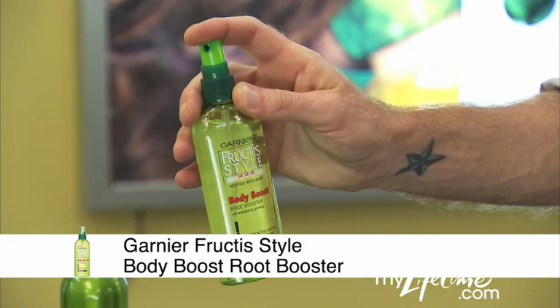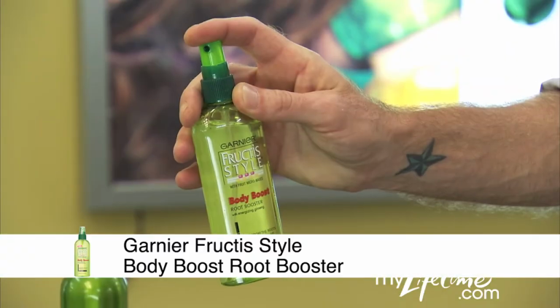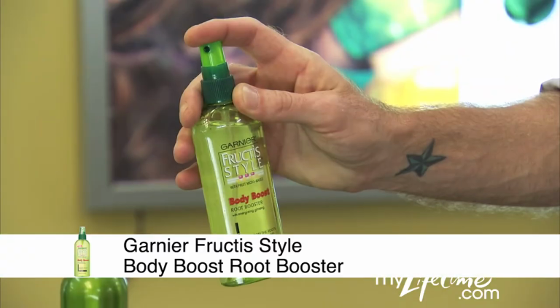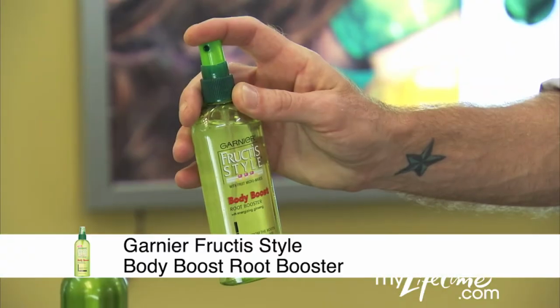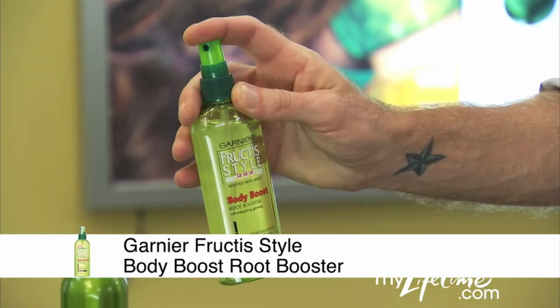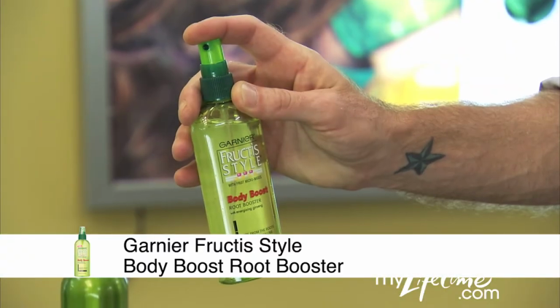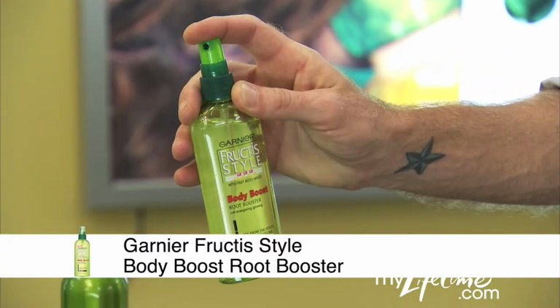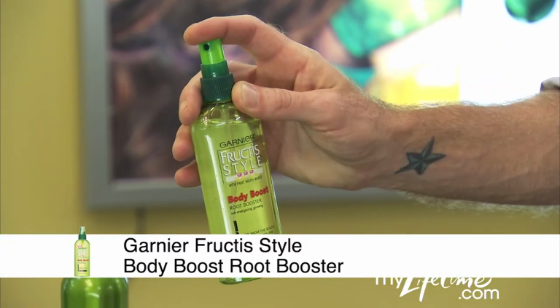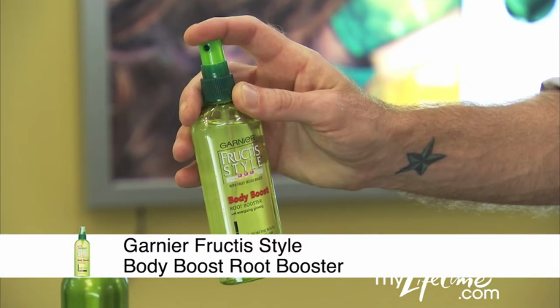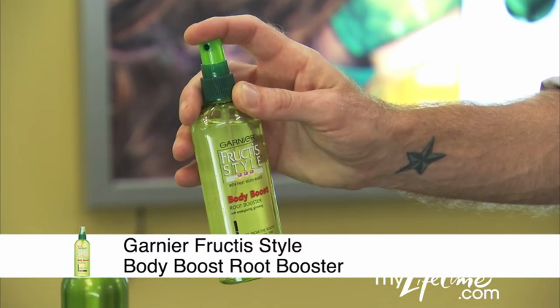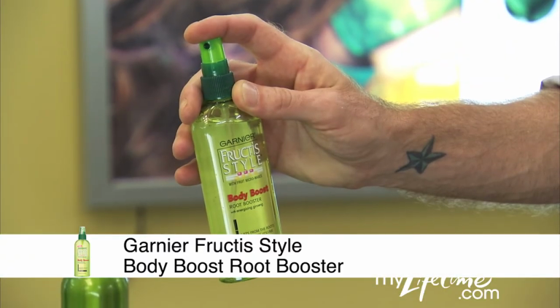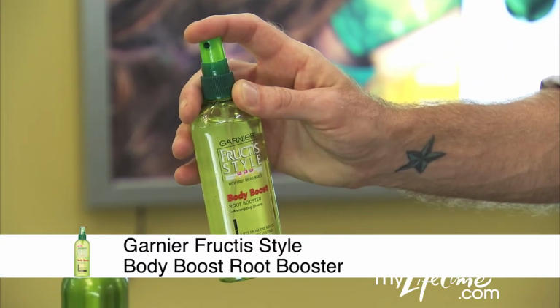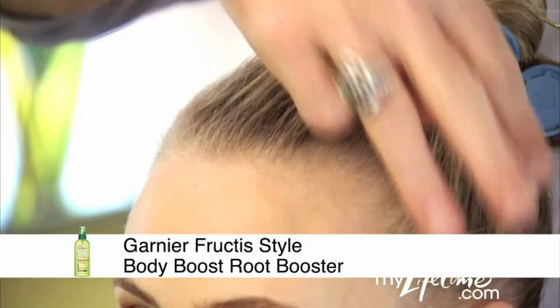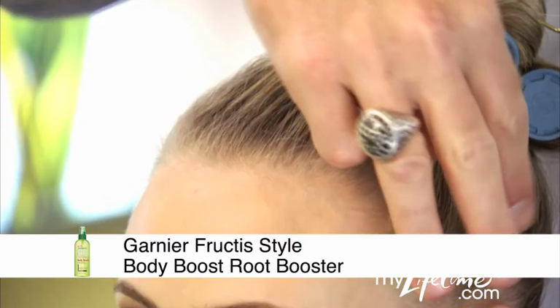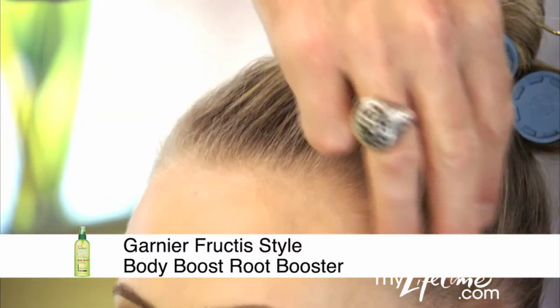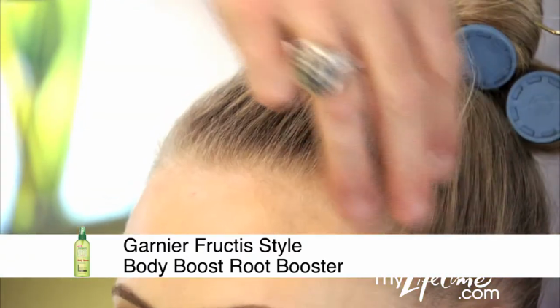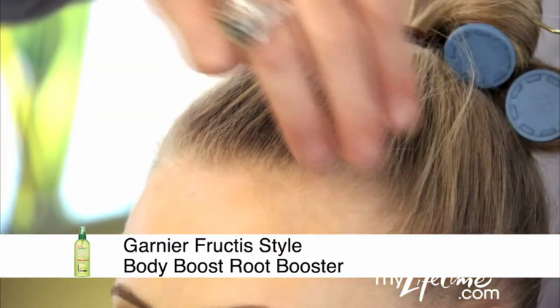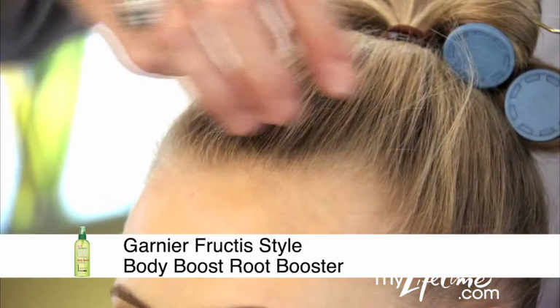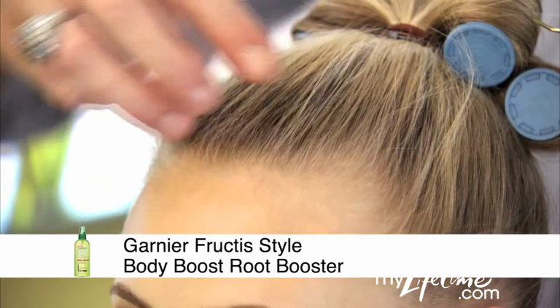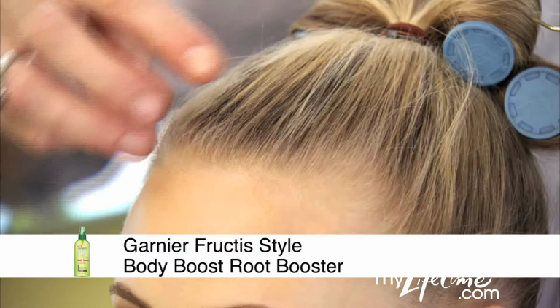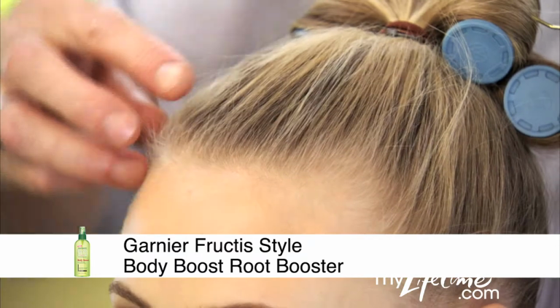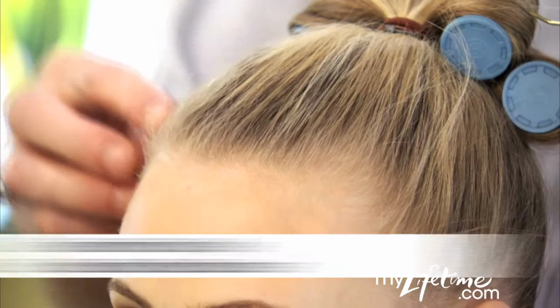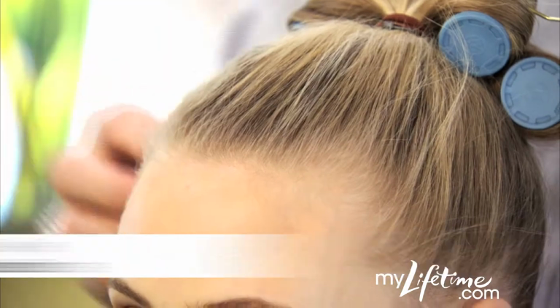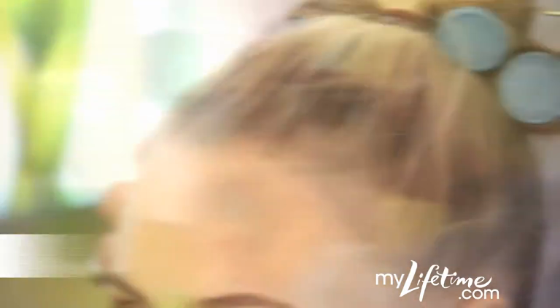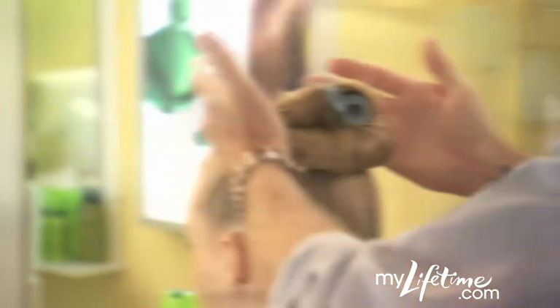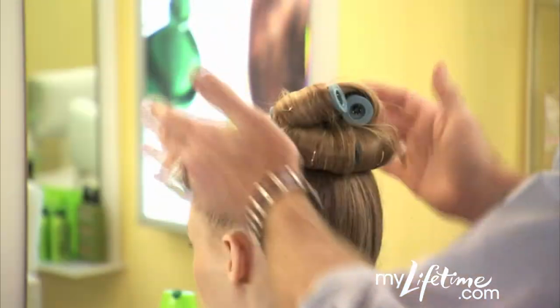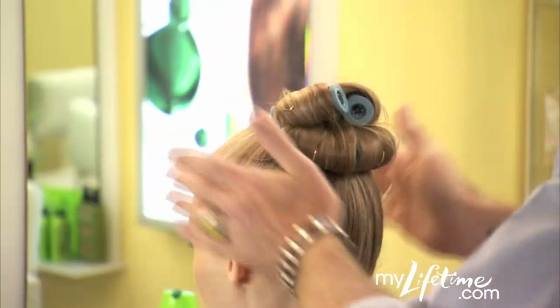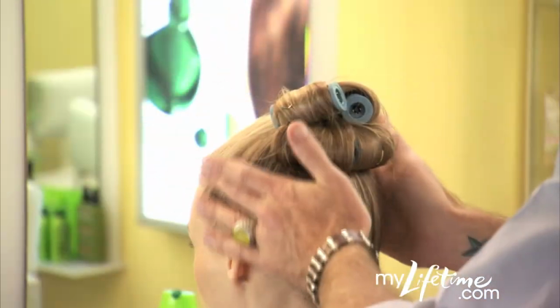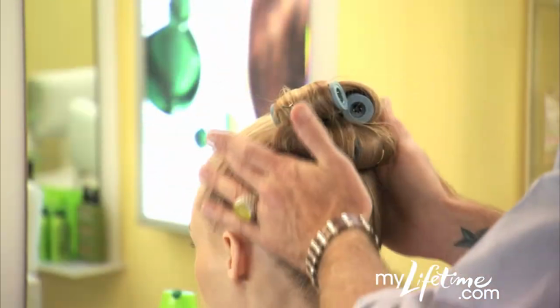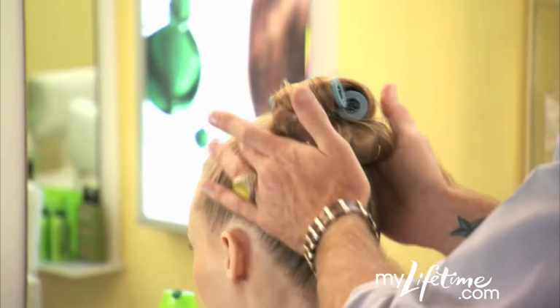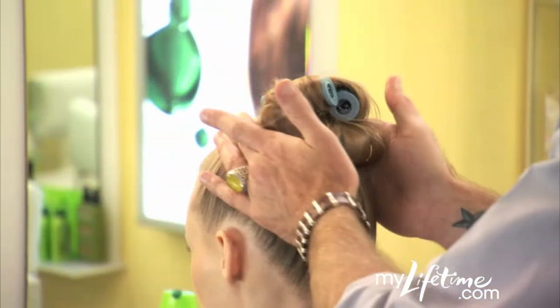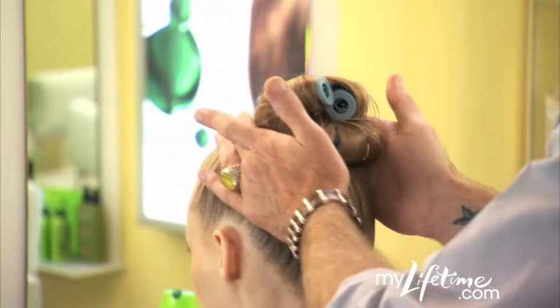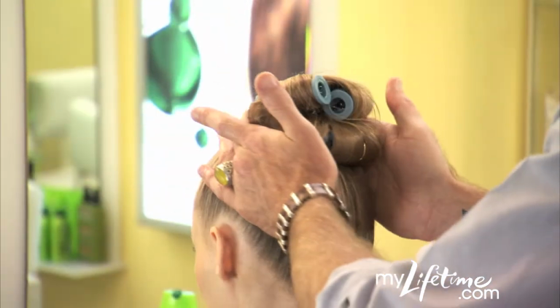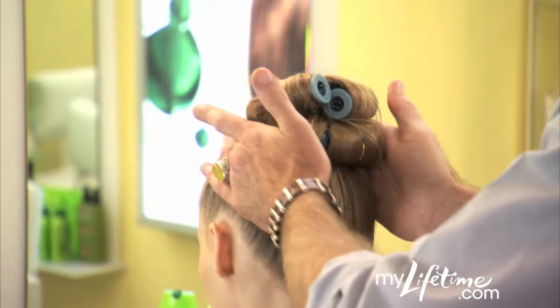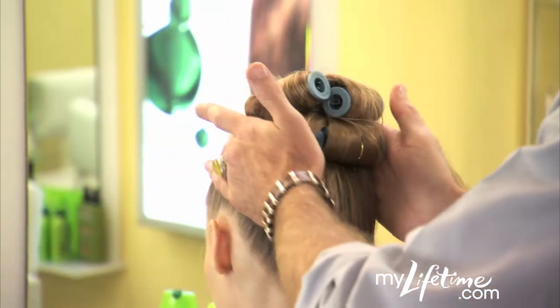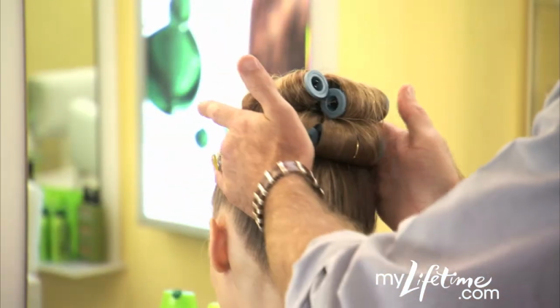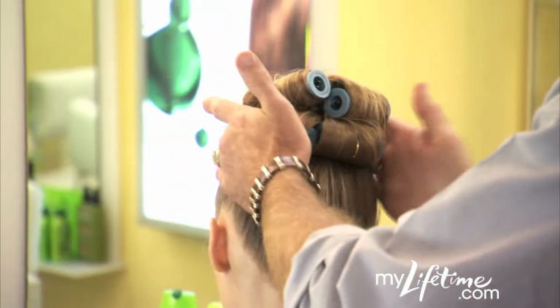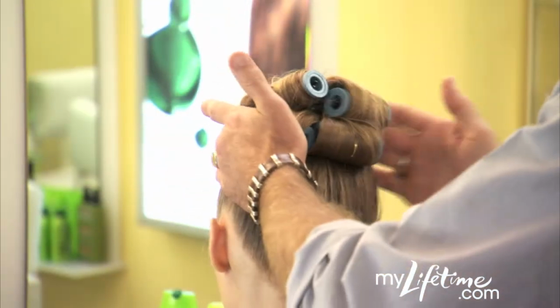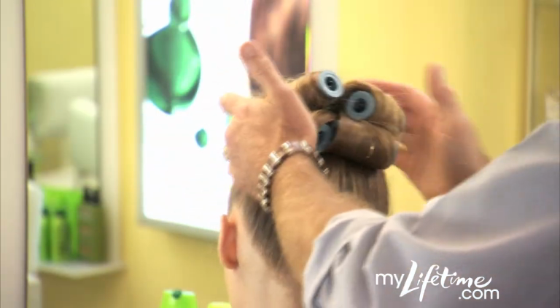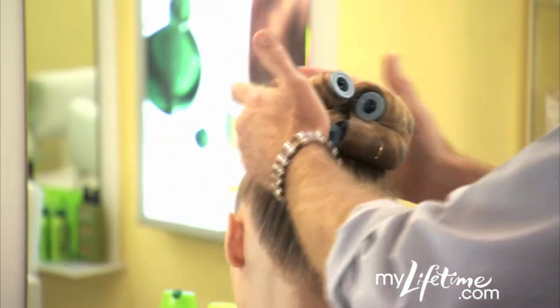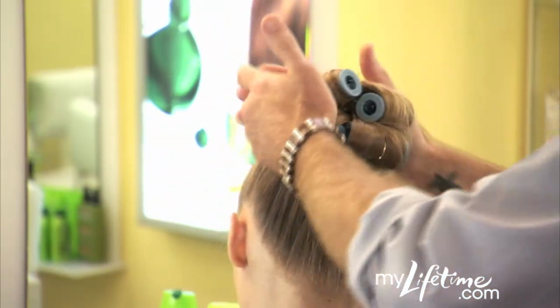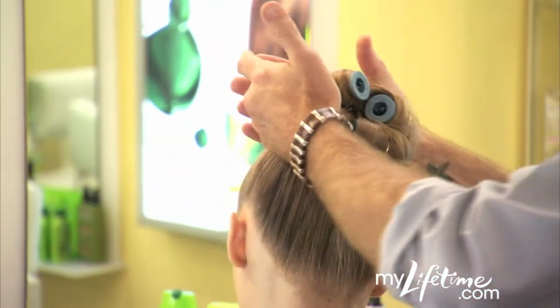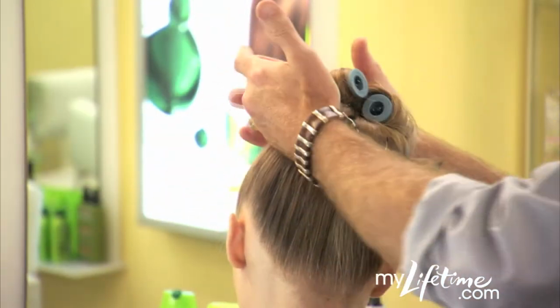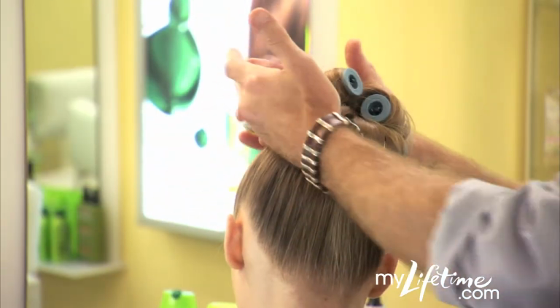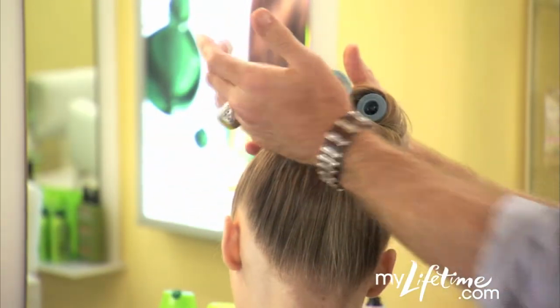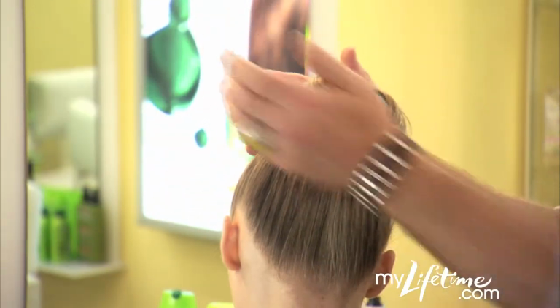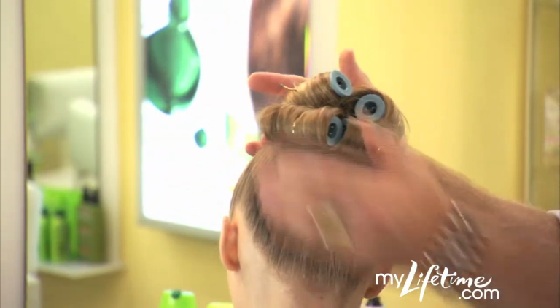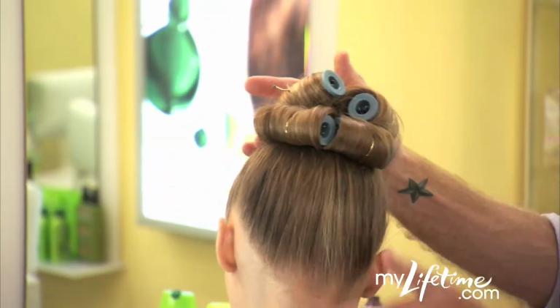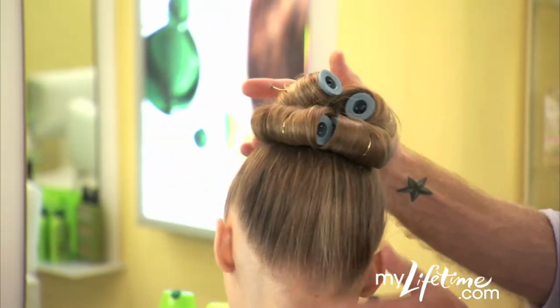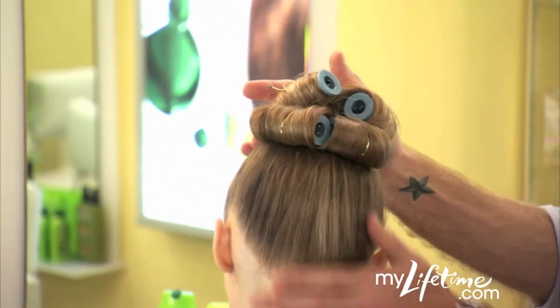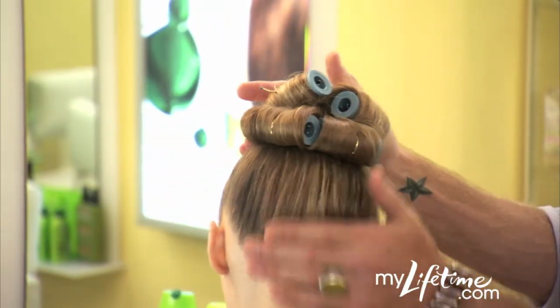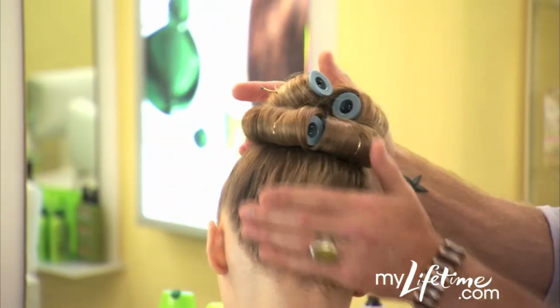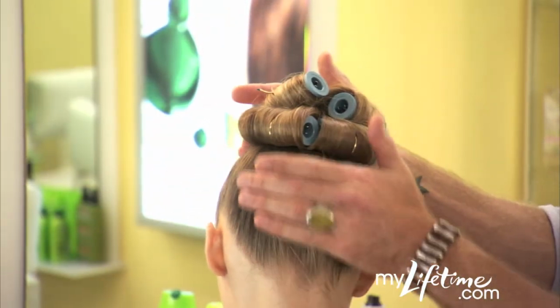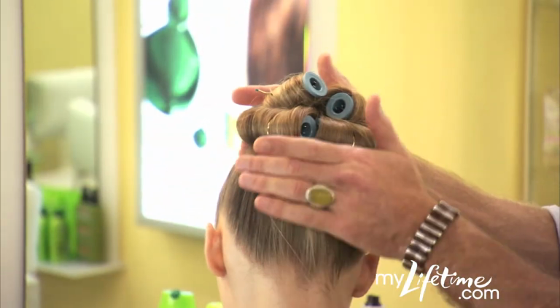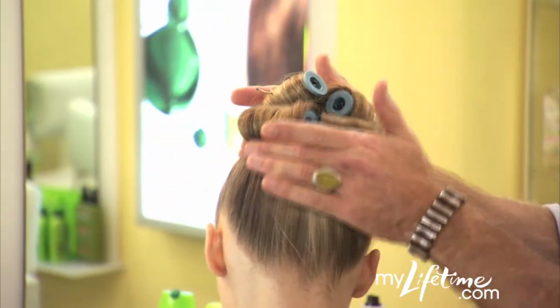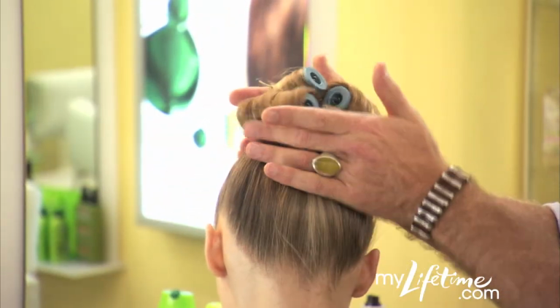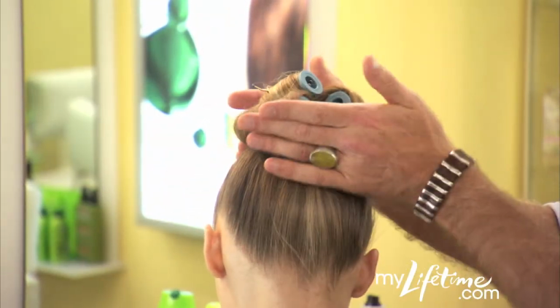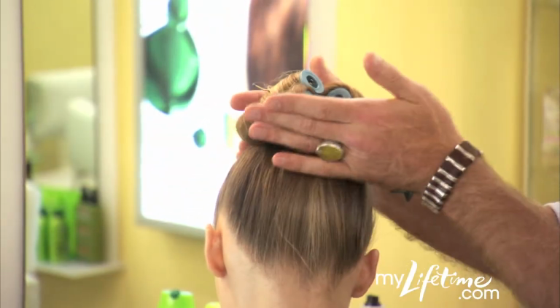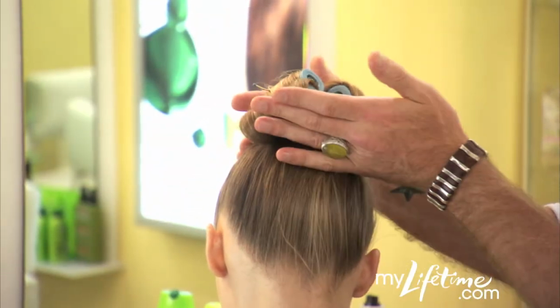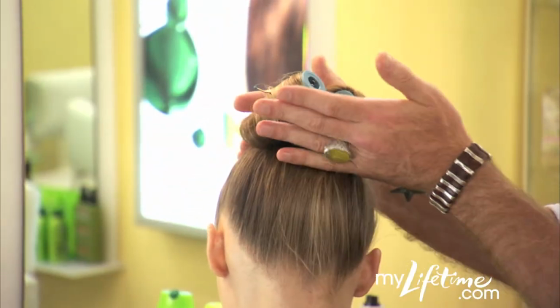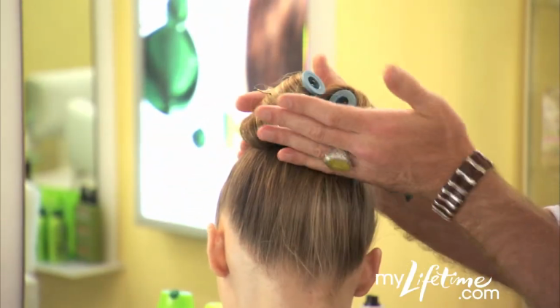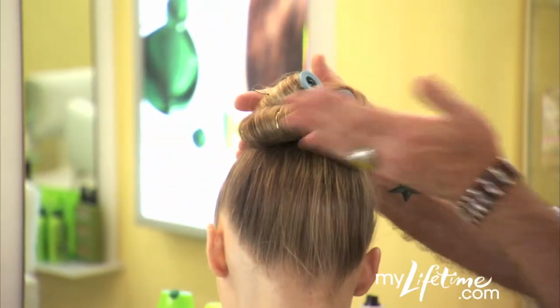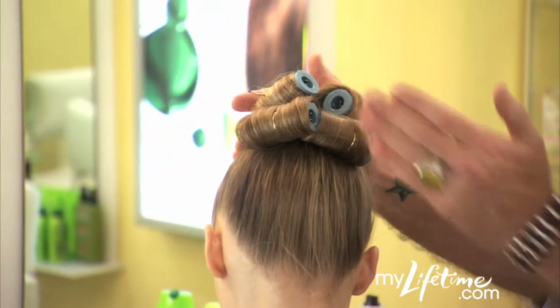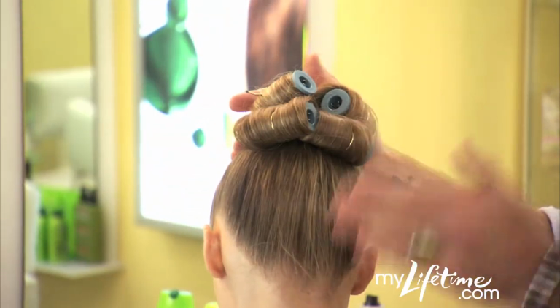Use Root Booster only at the roots. Then blow dry hair upside down with a paddle brush, lifting roots to add volume.